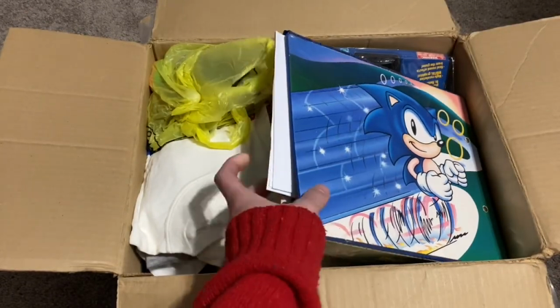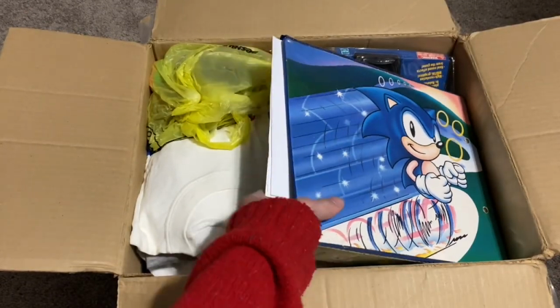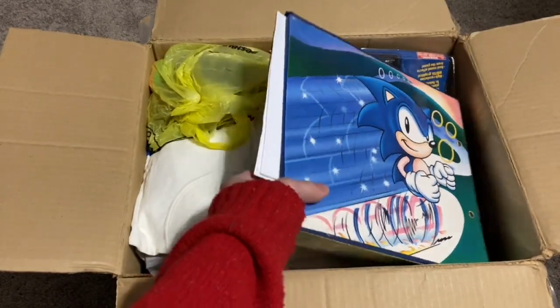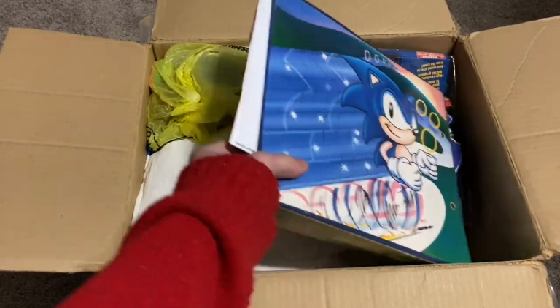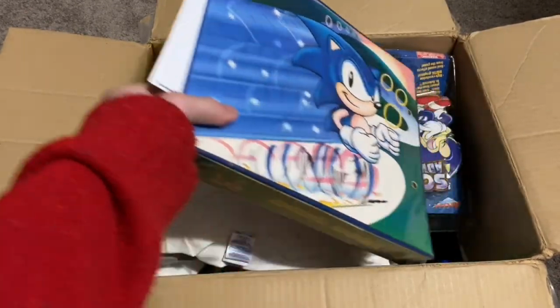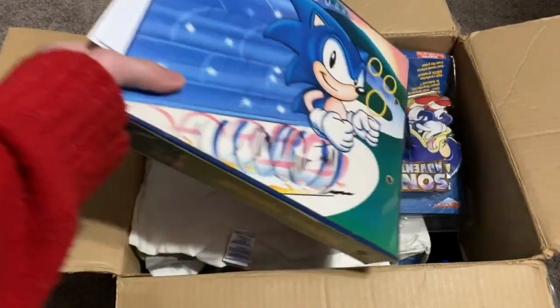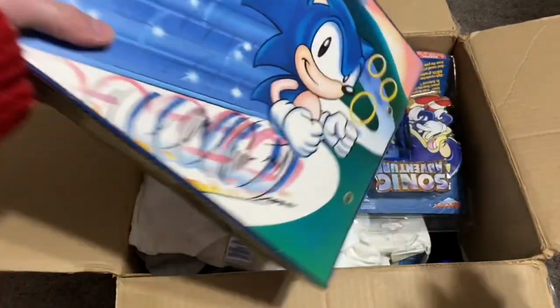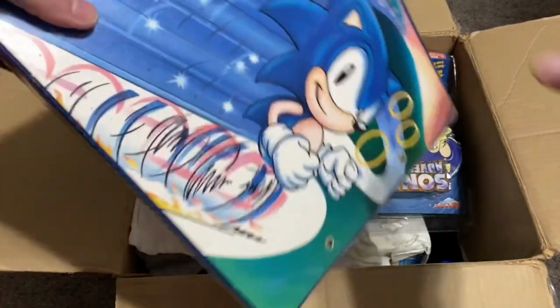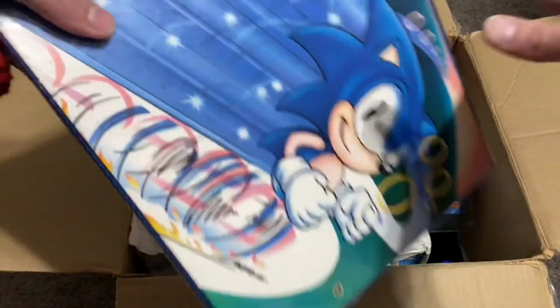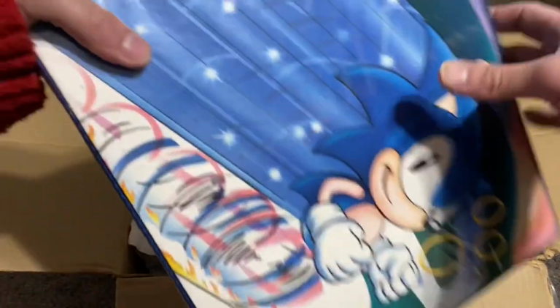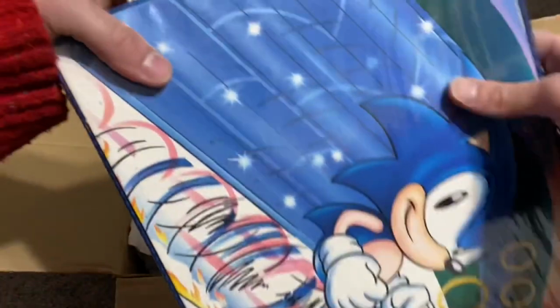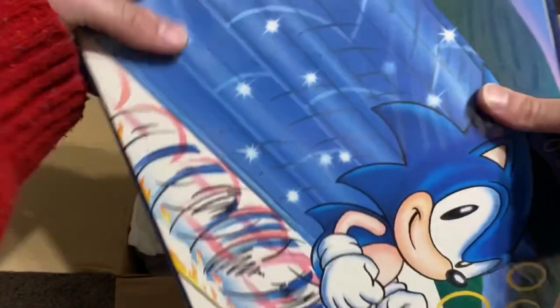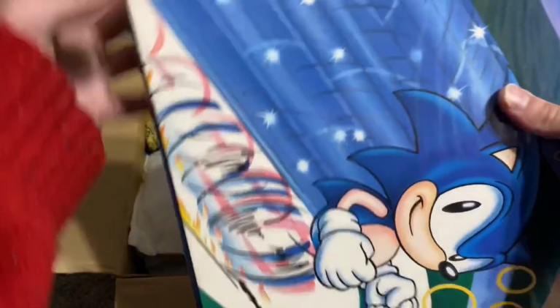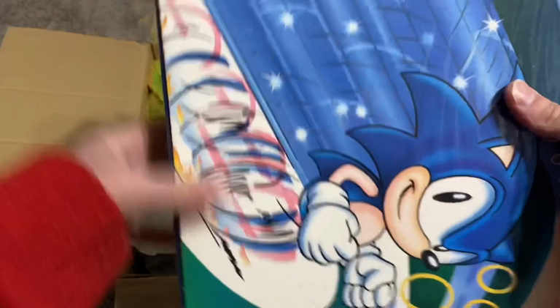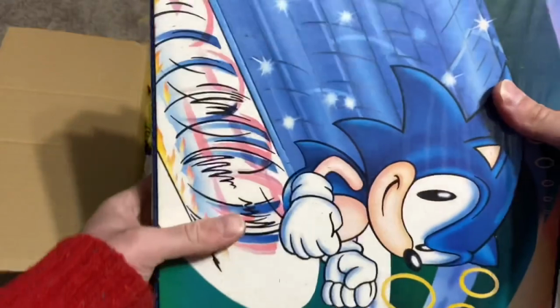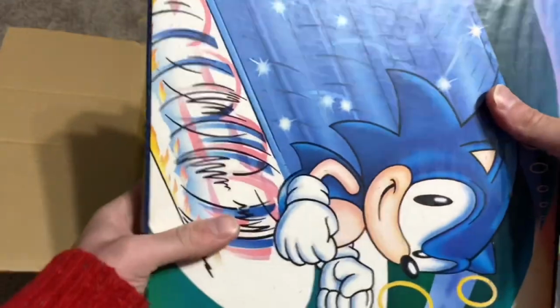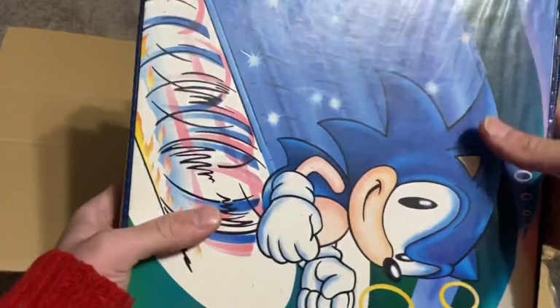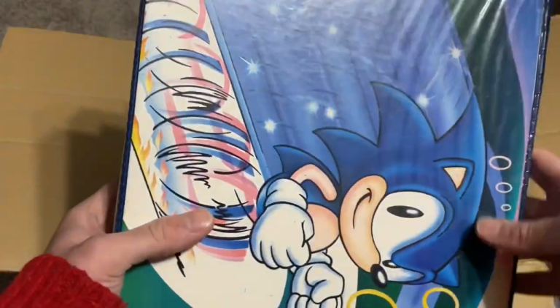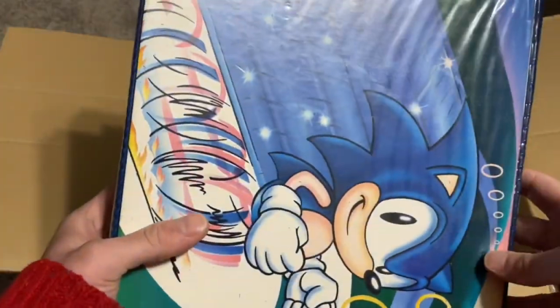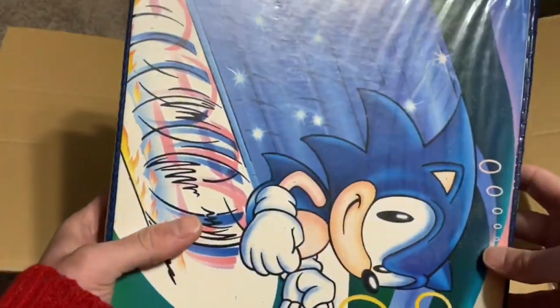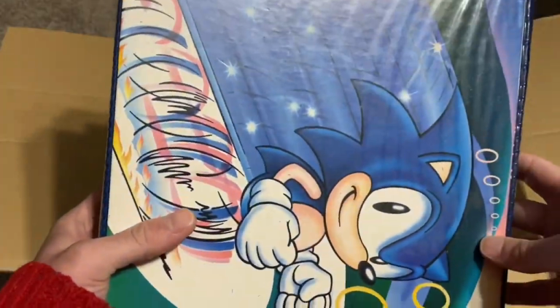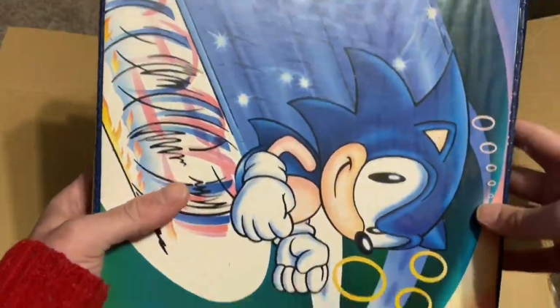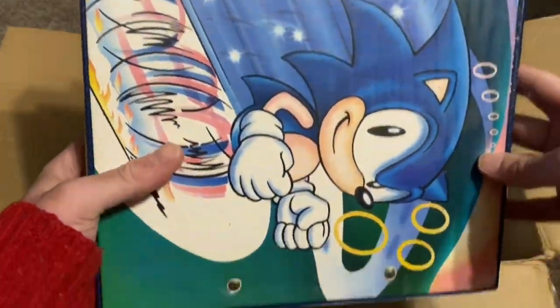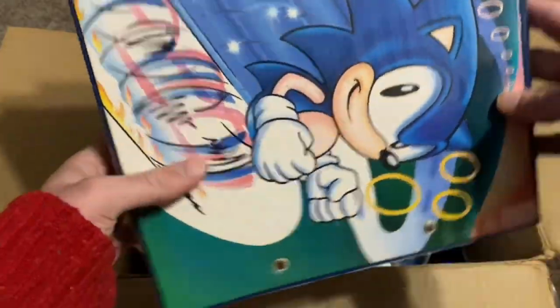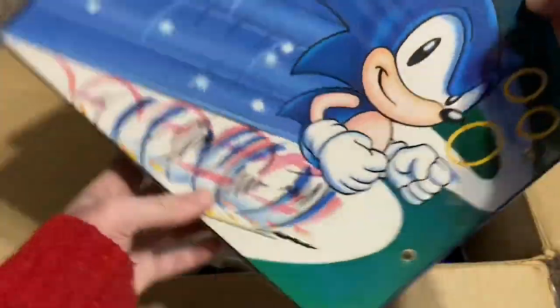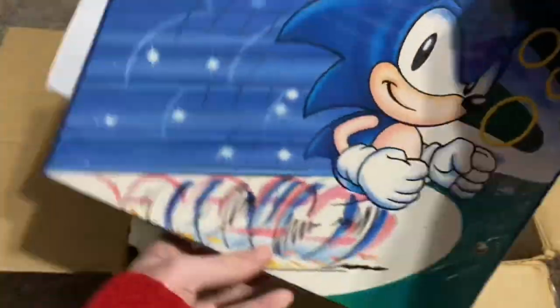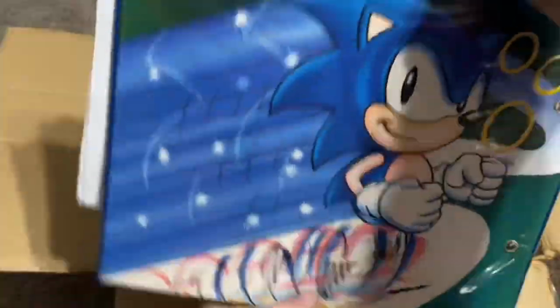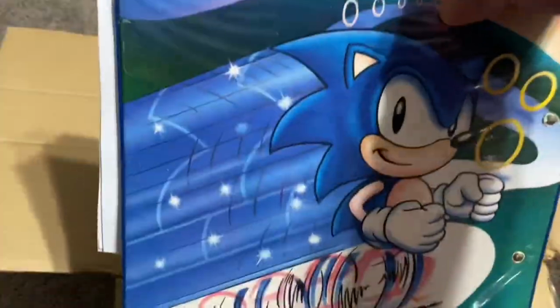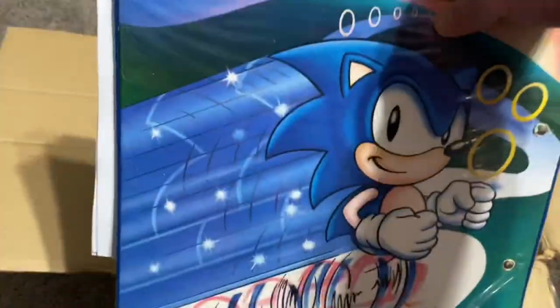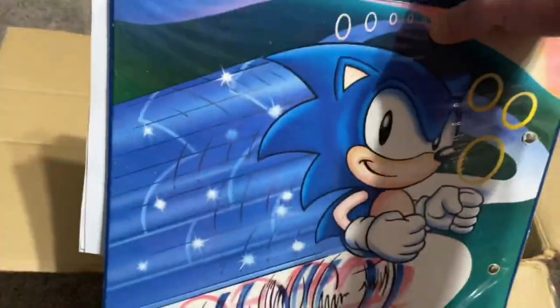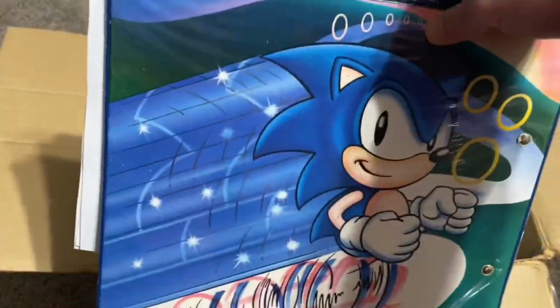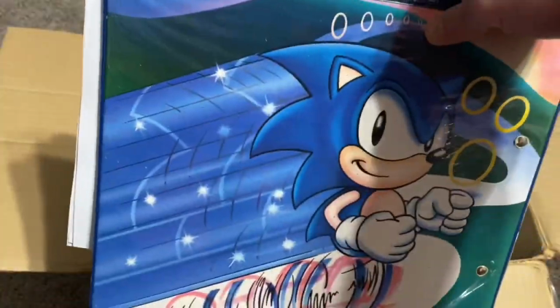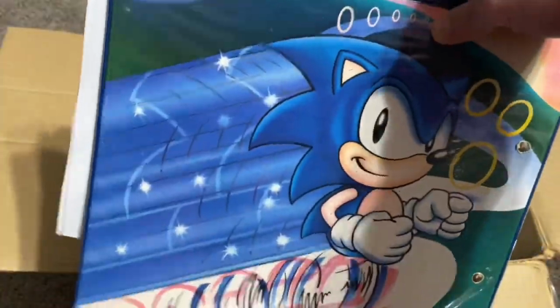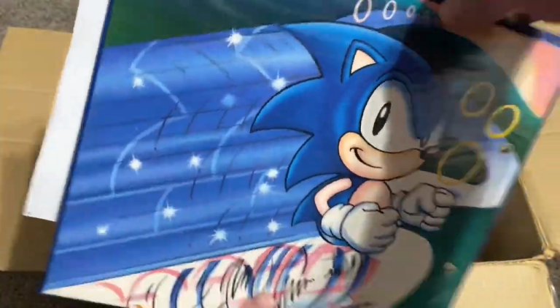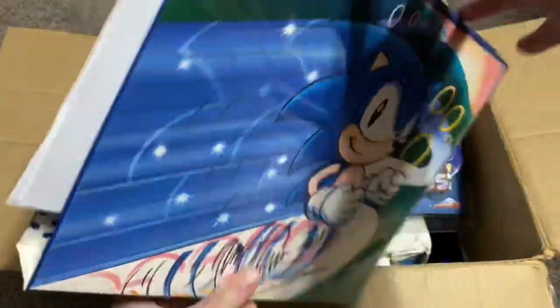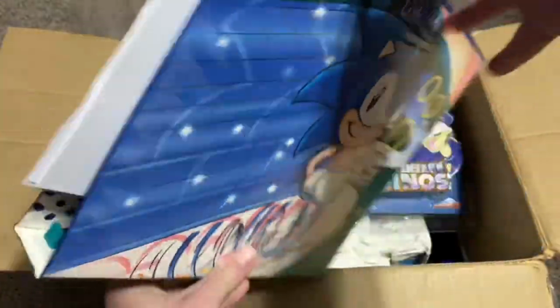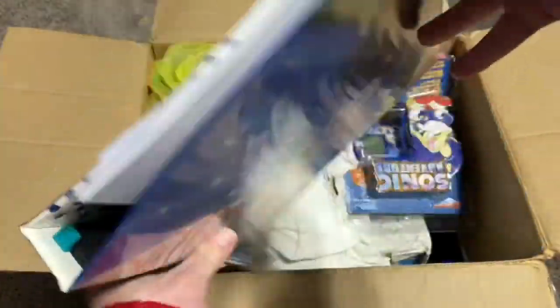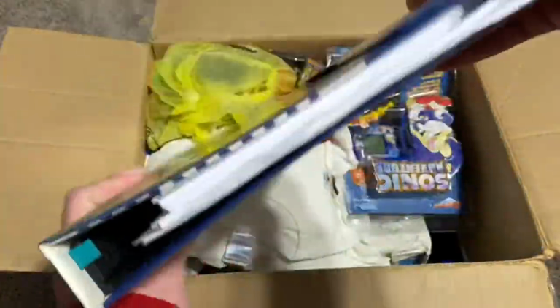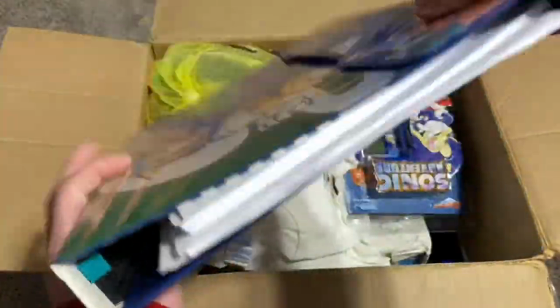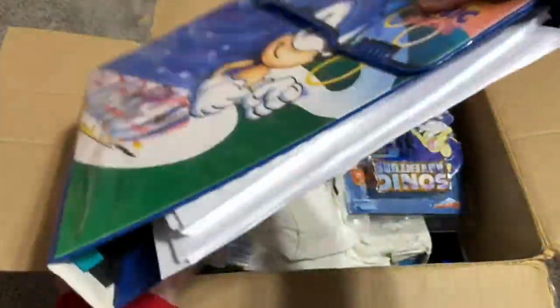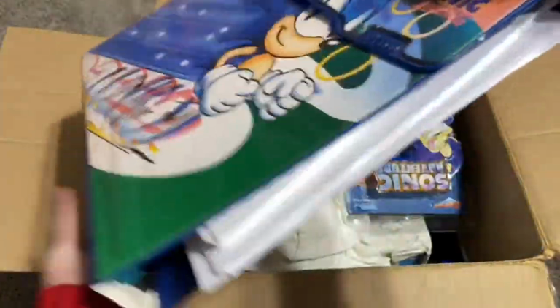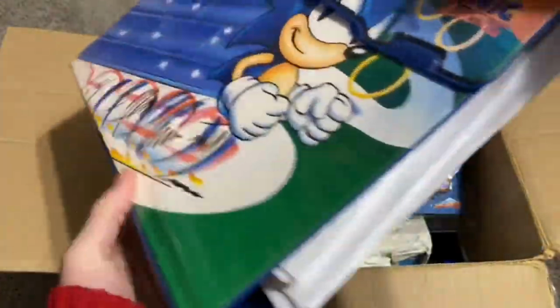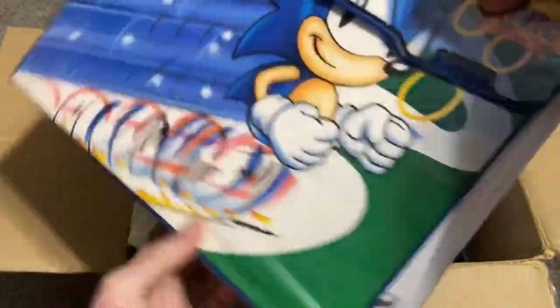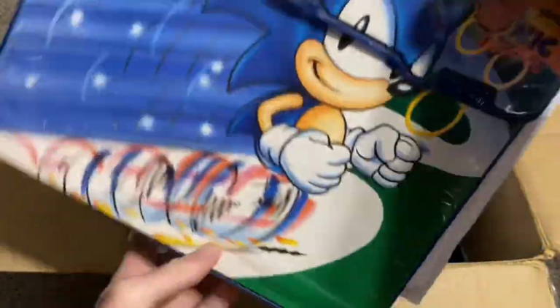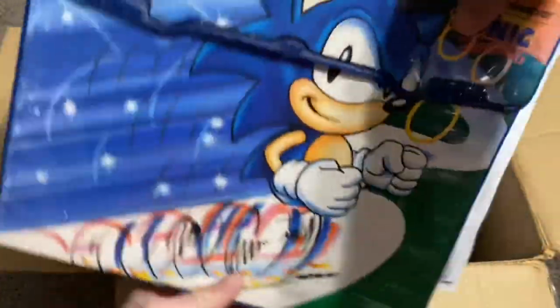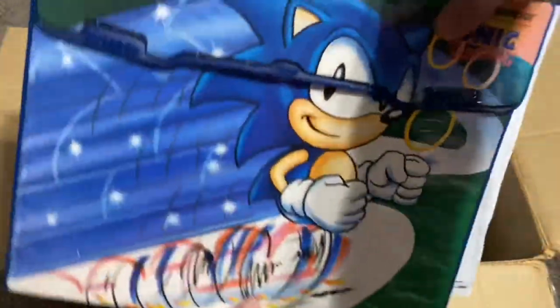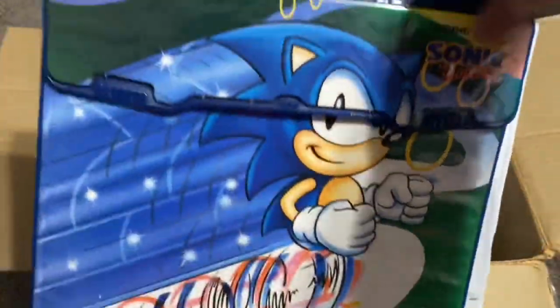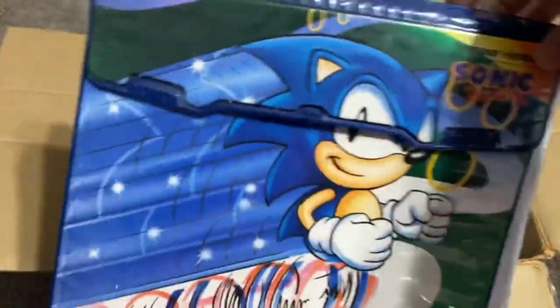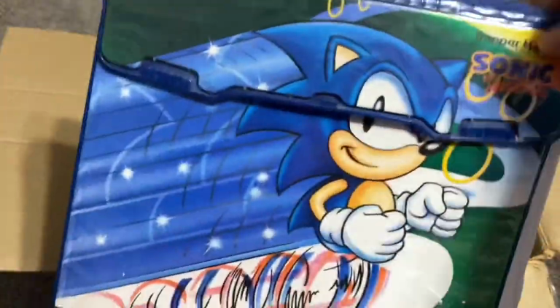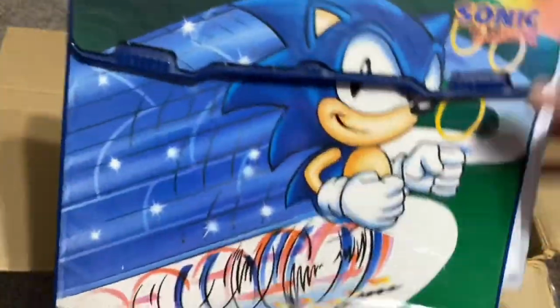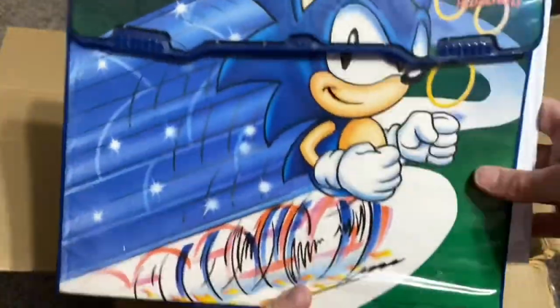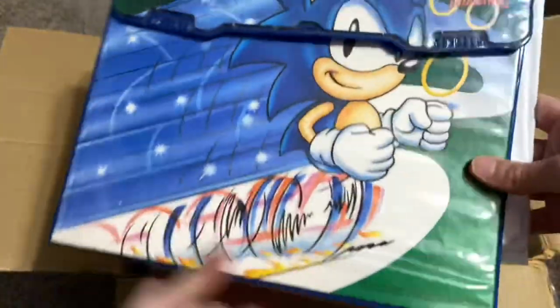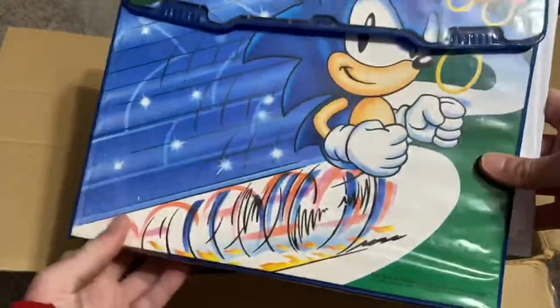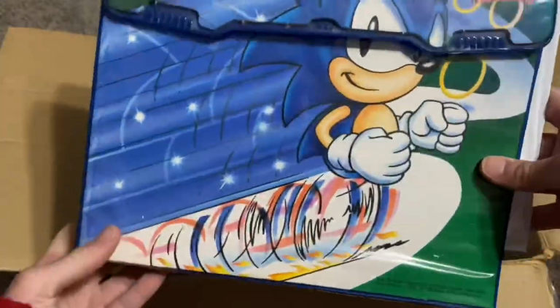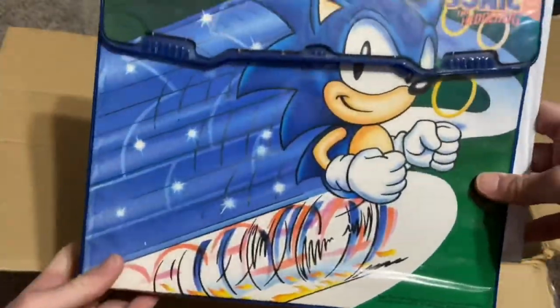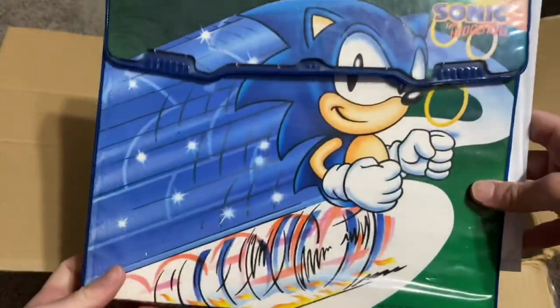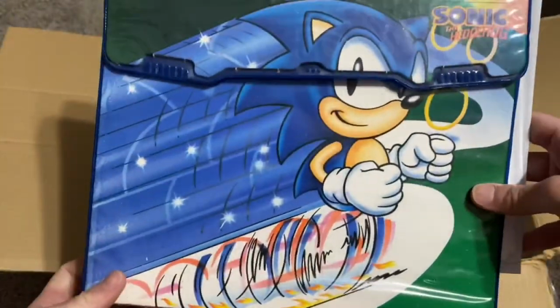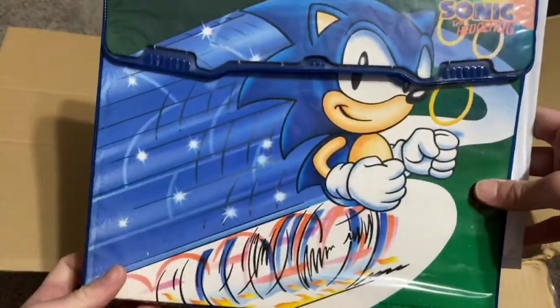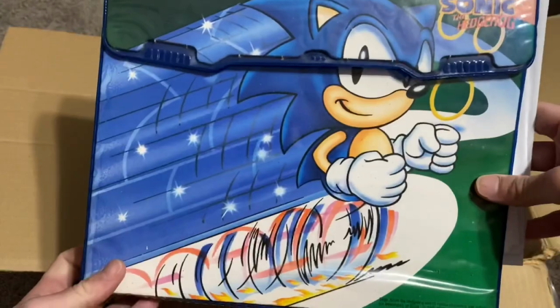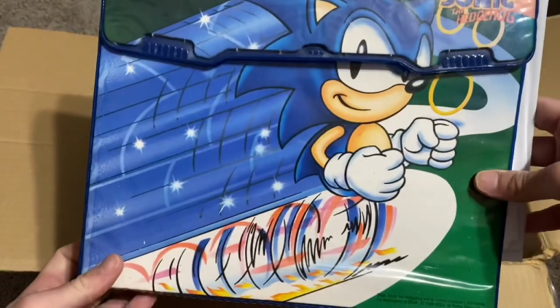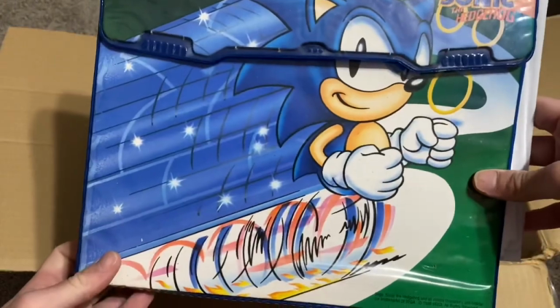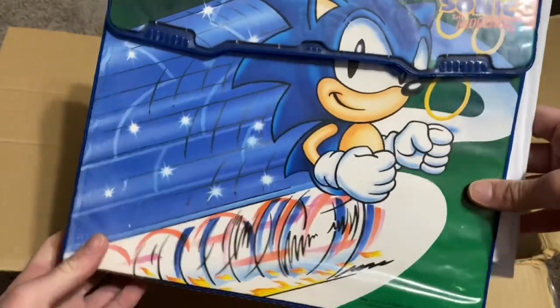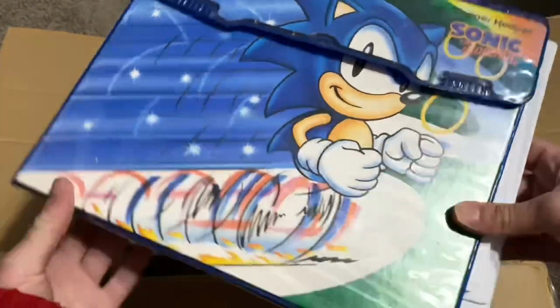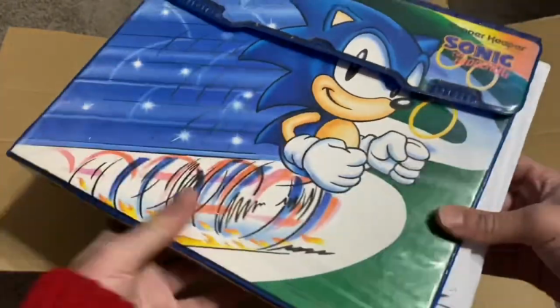Here we have a Trapper Keeper. If you grew up in the 90s, you had a Trapper Keeper.